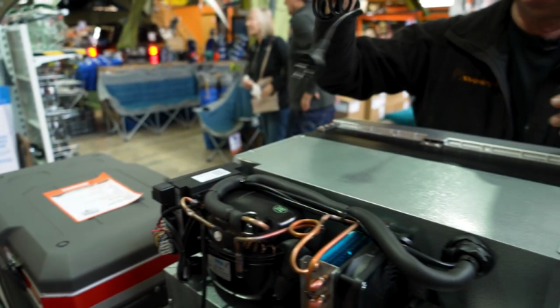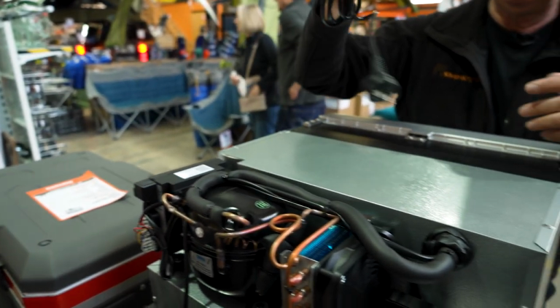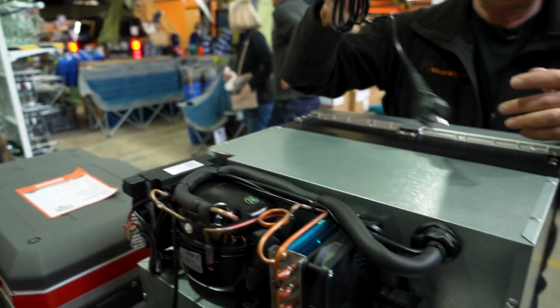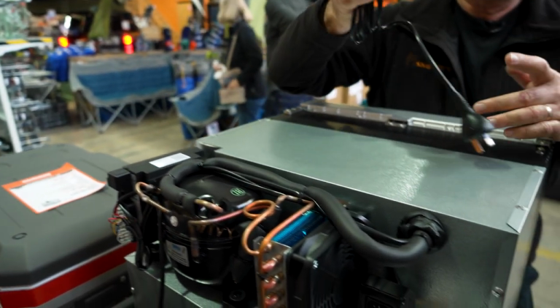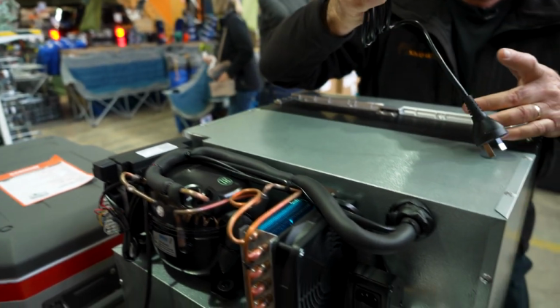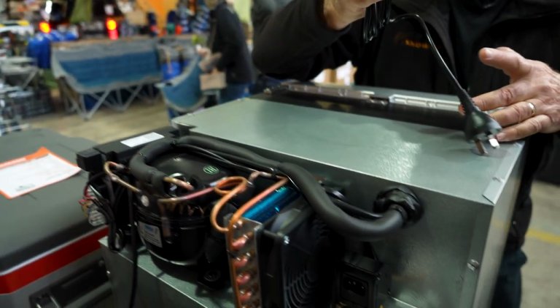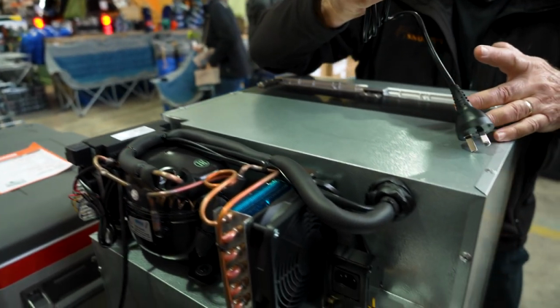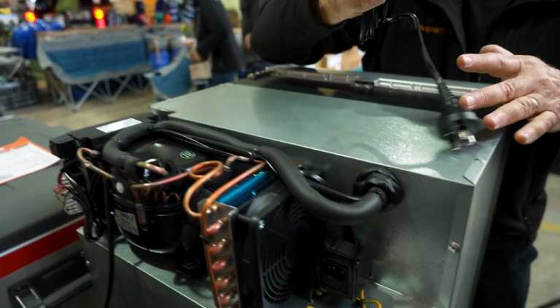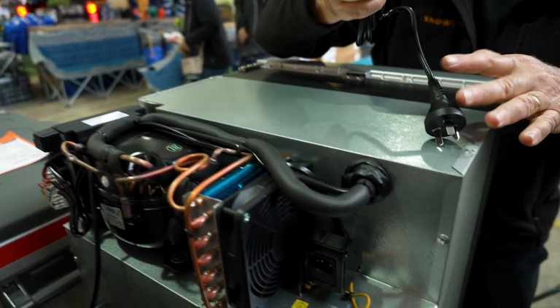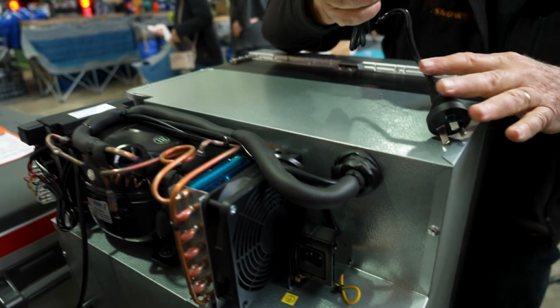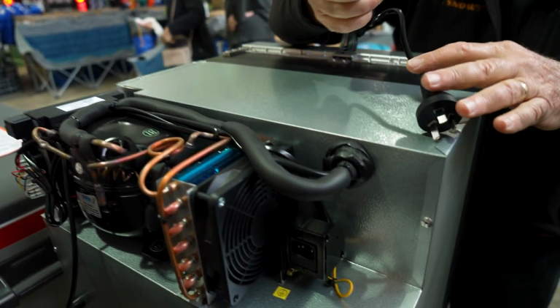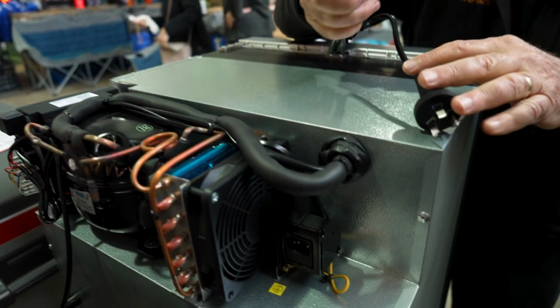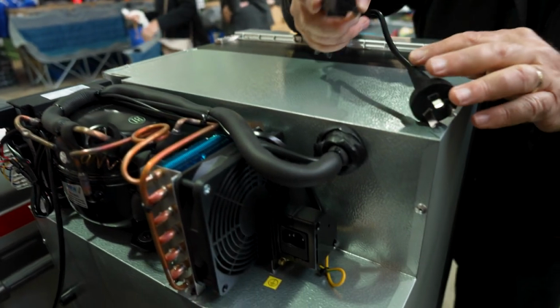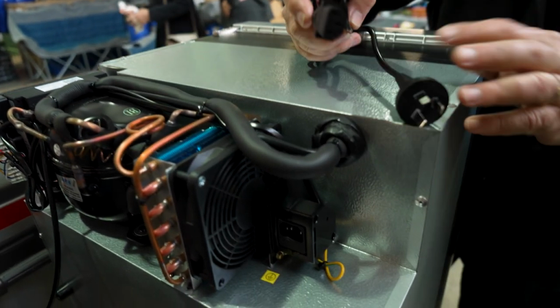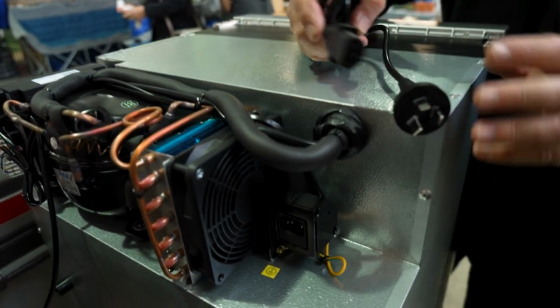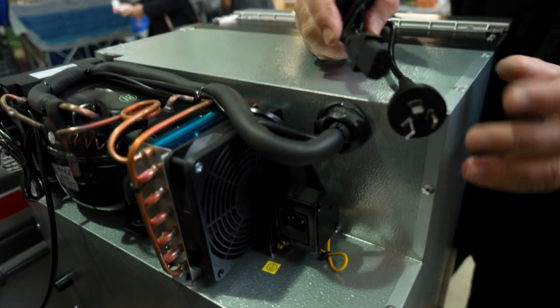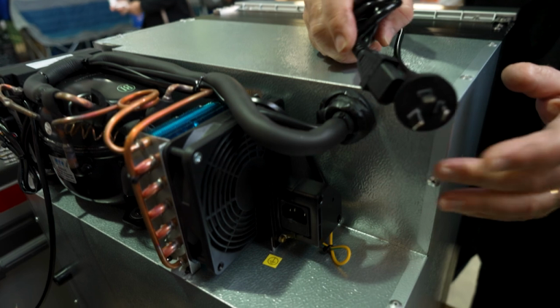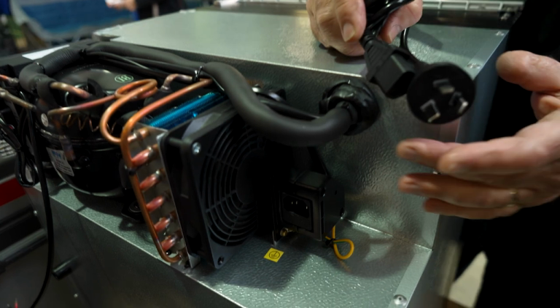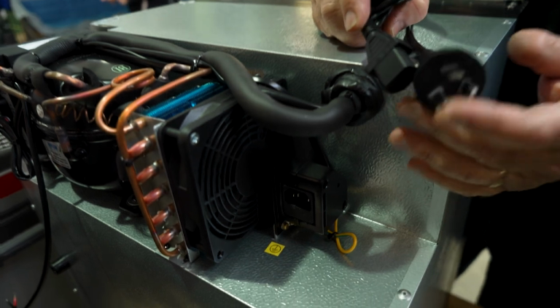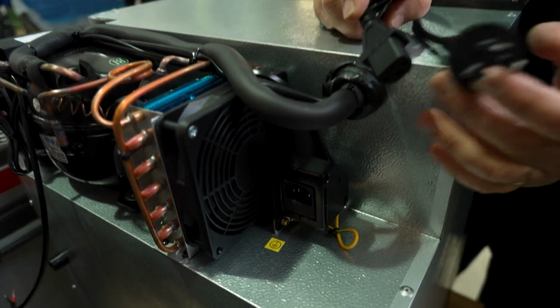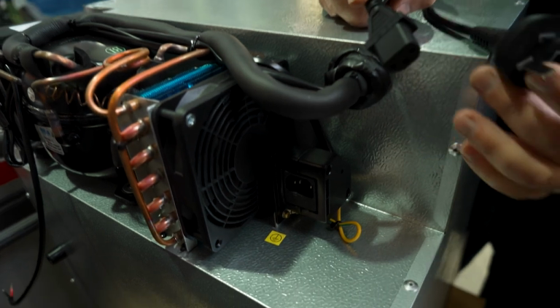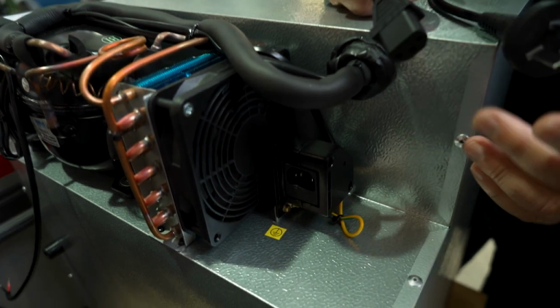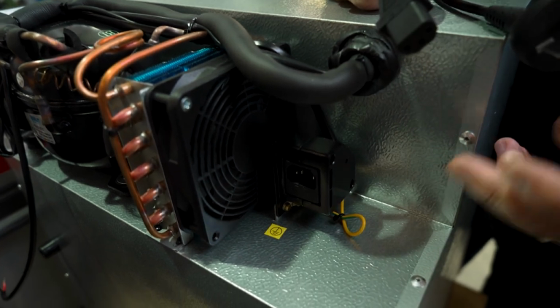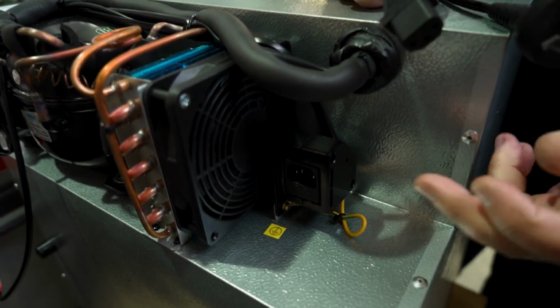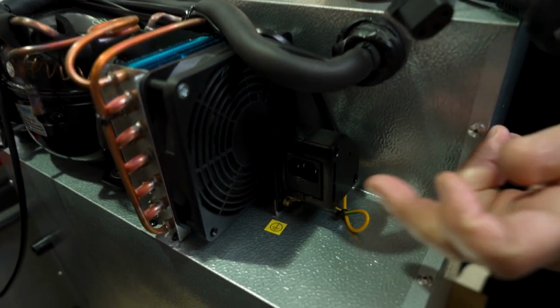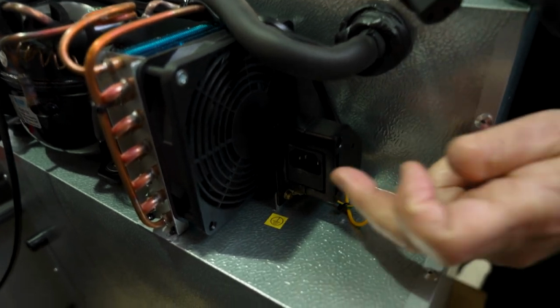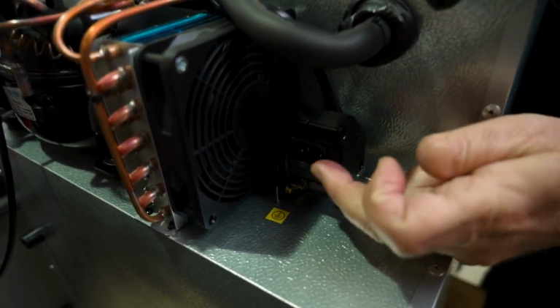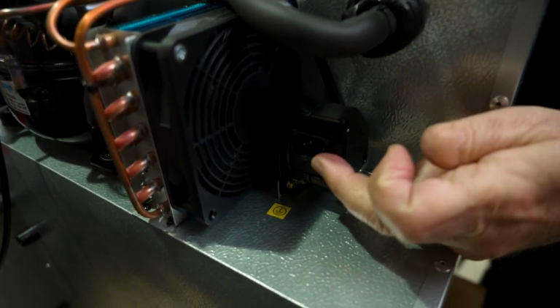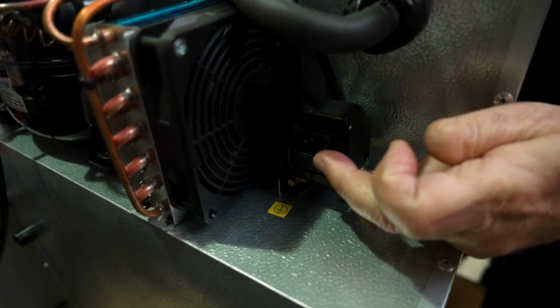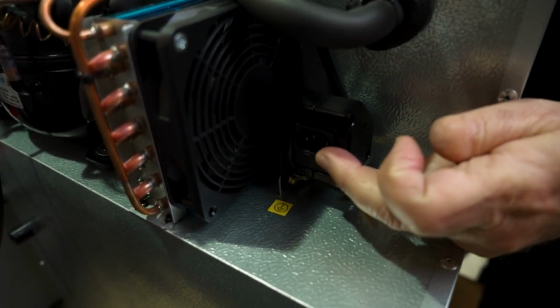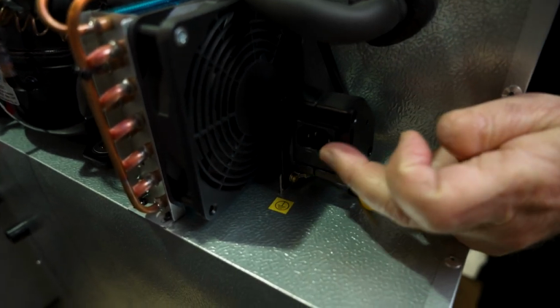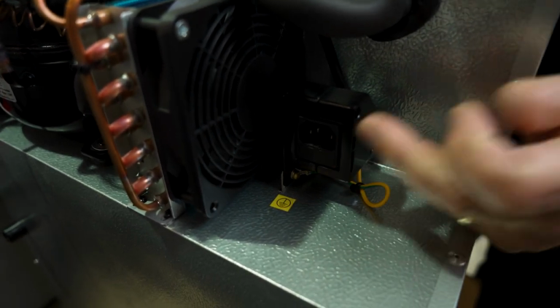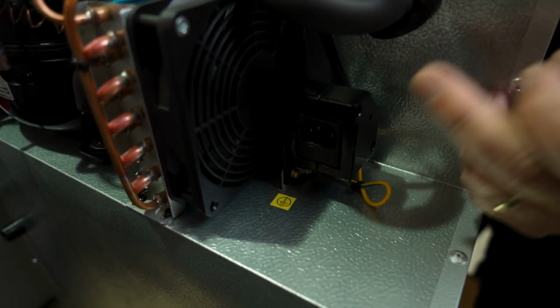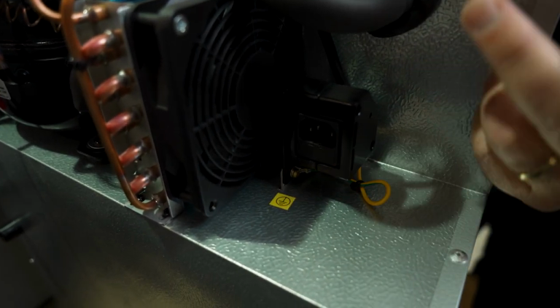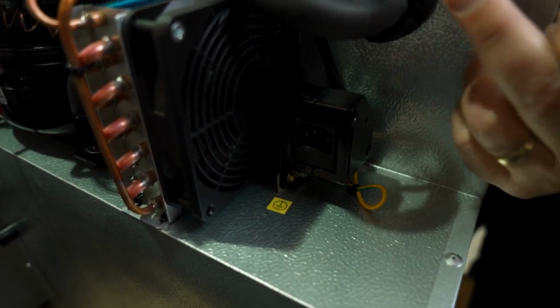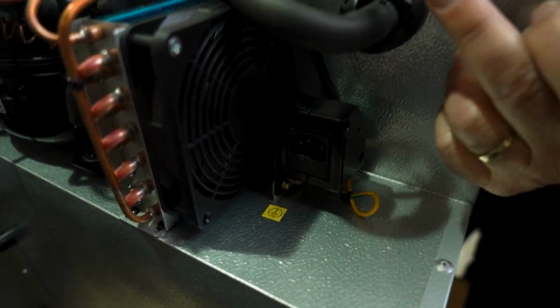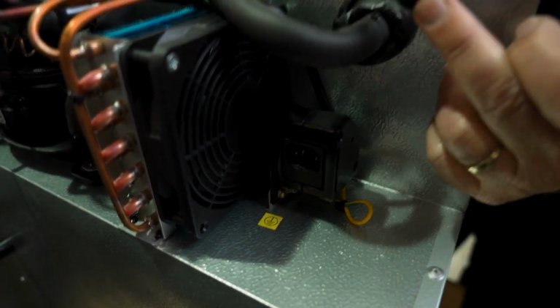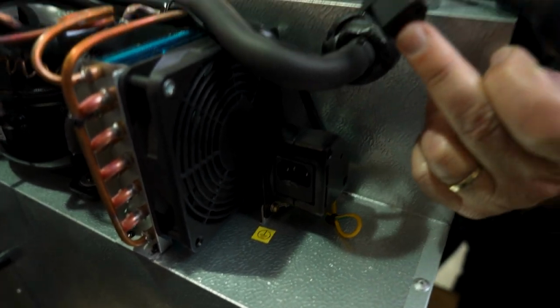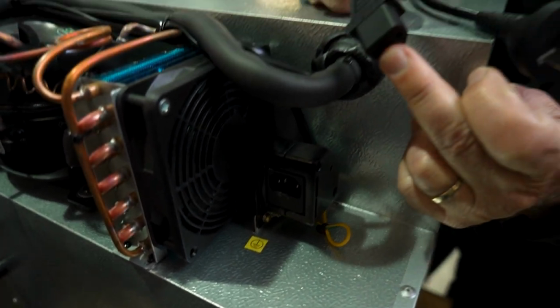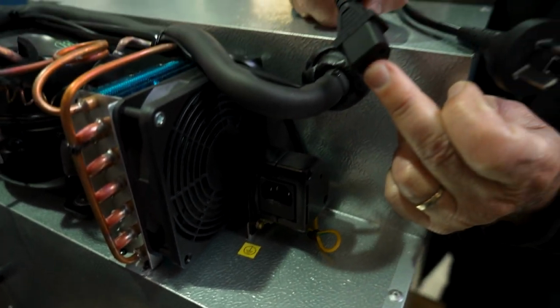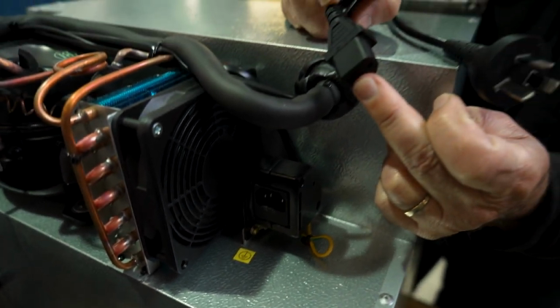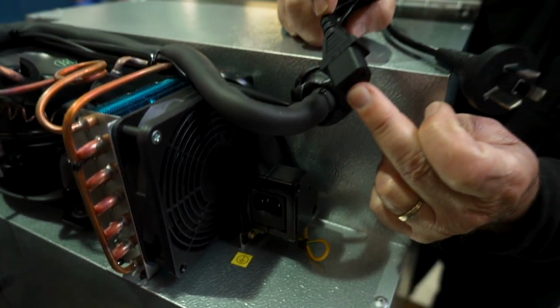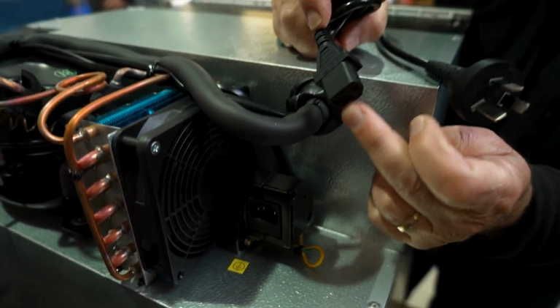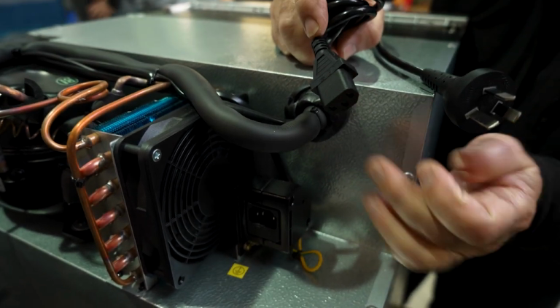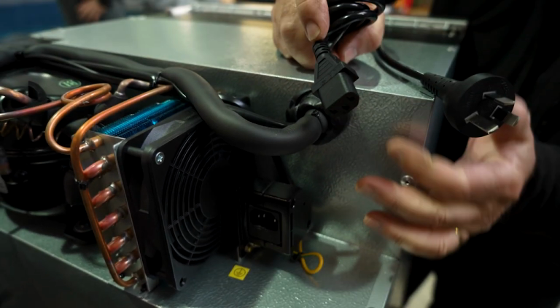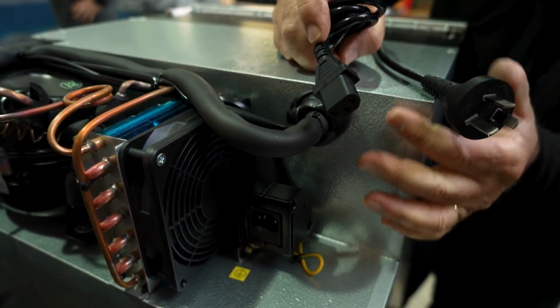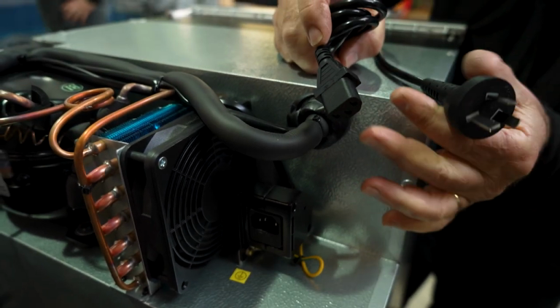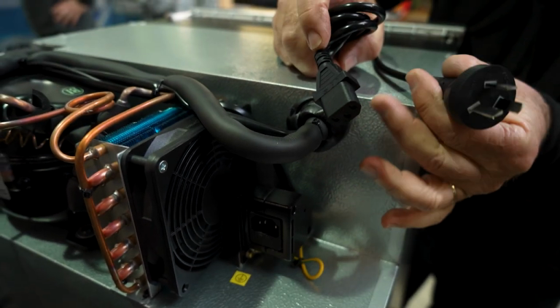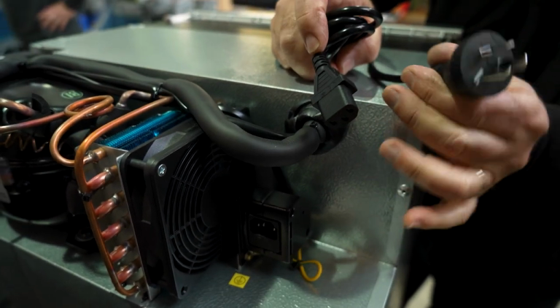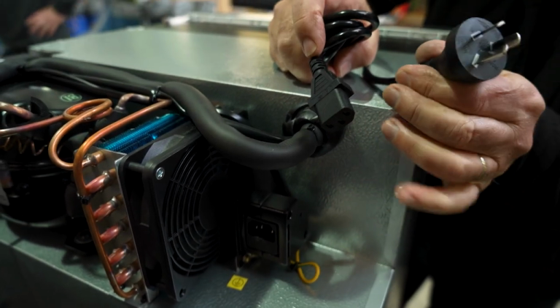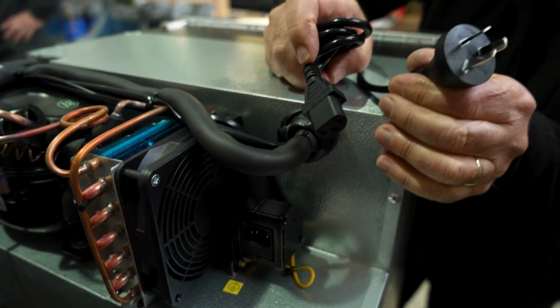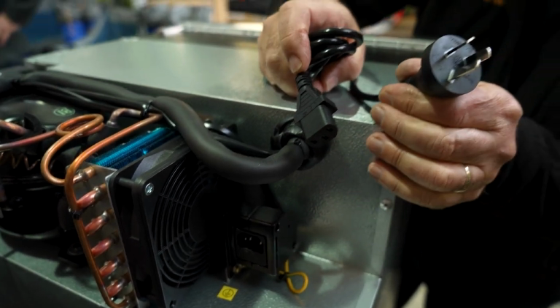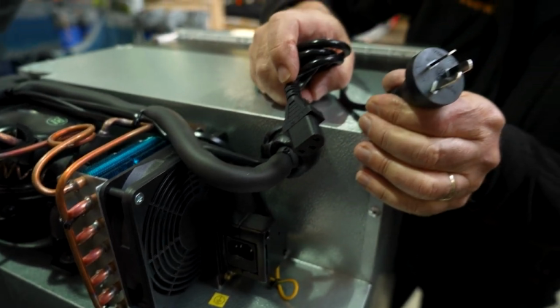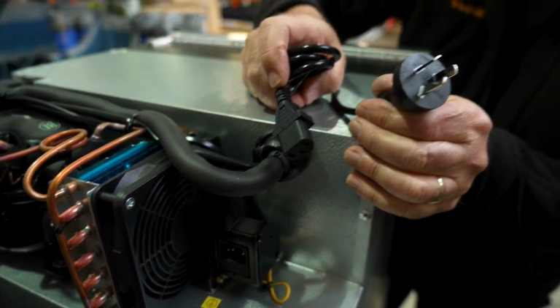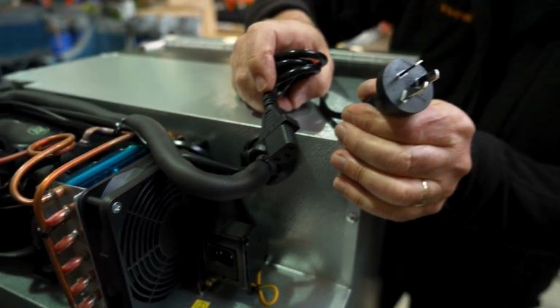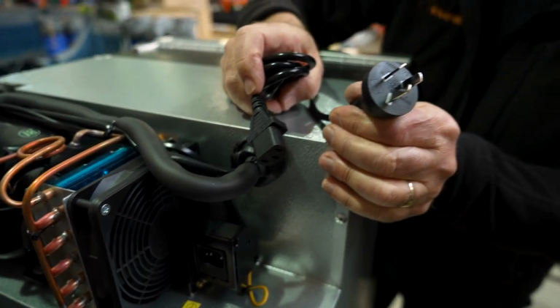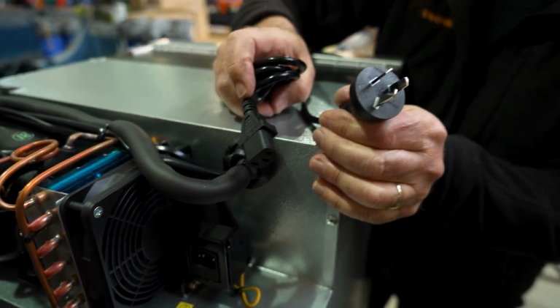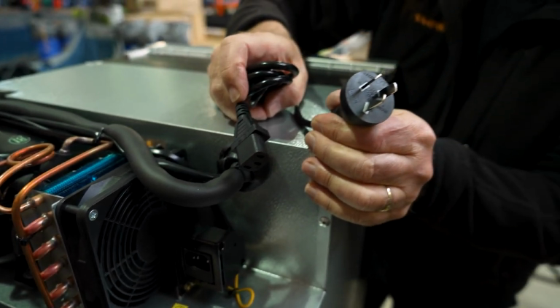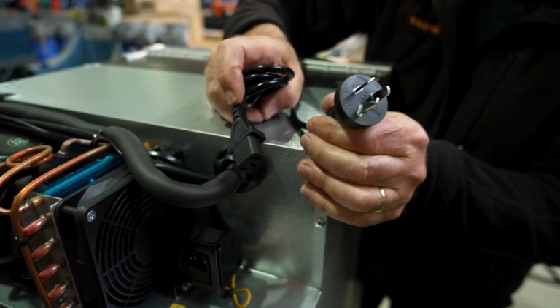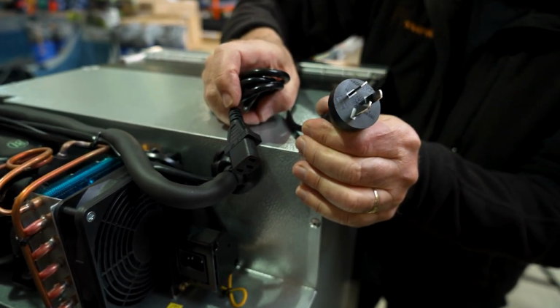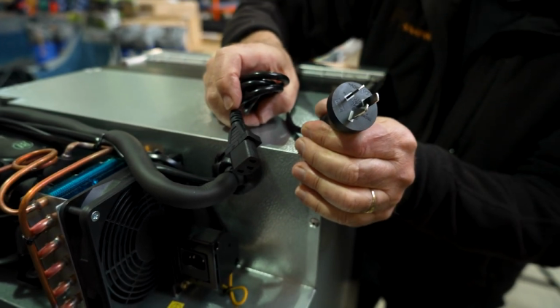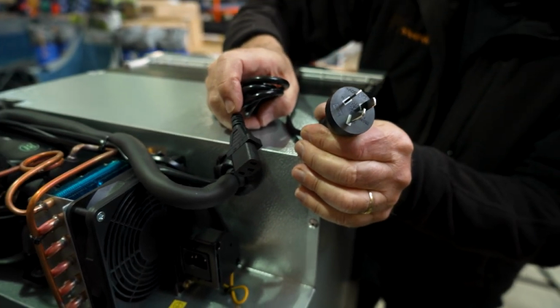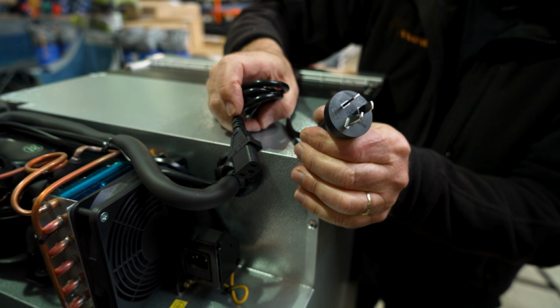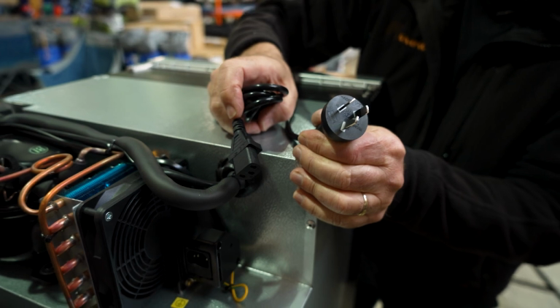This fridge can also be connected to mains power — 240 volt. If you look at the back of the fridge, you've got a socket there; that's the plug that goes in, and that goes into your three-pin socket on the wall.